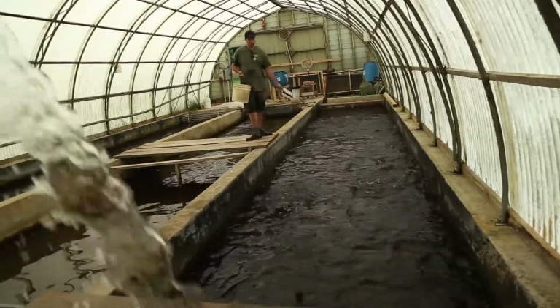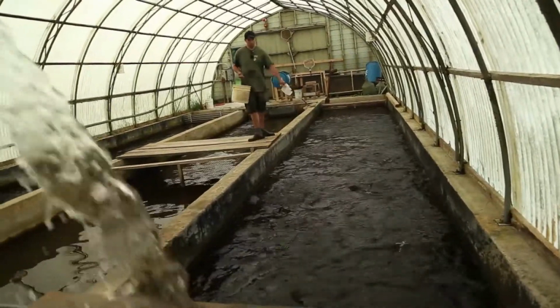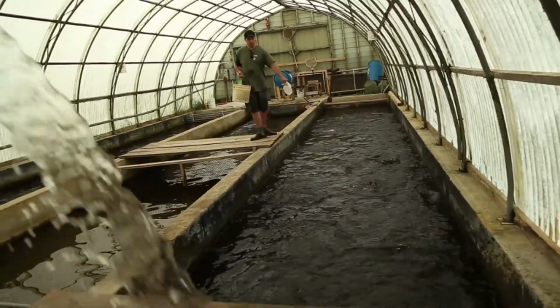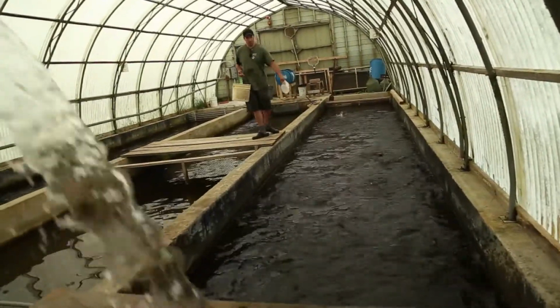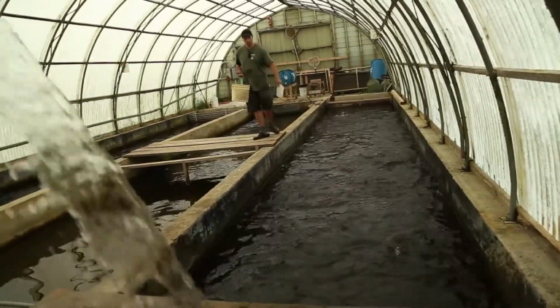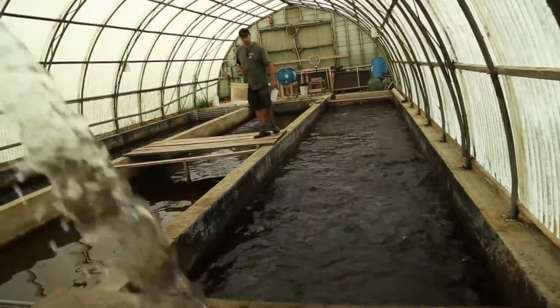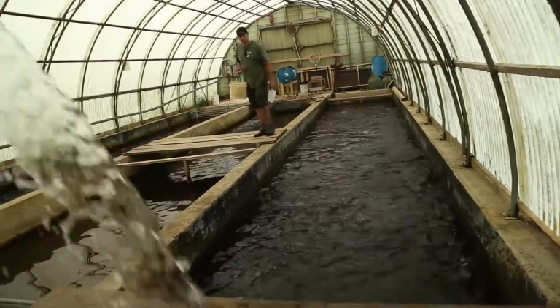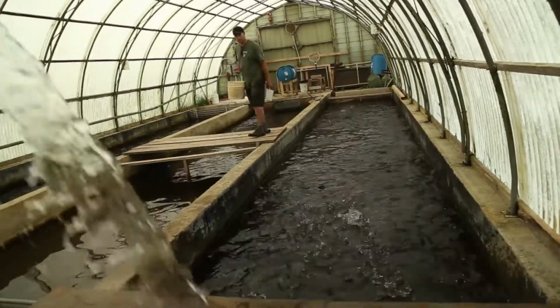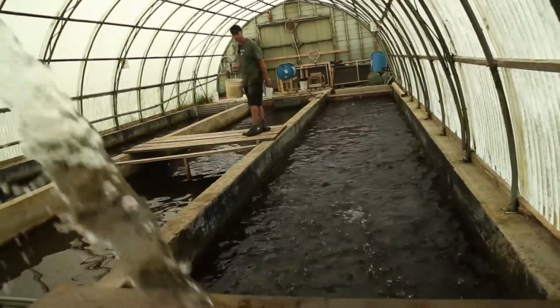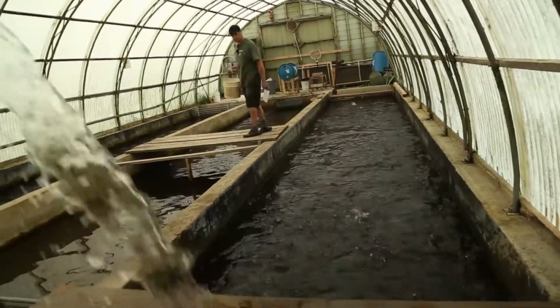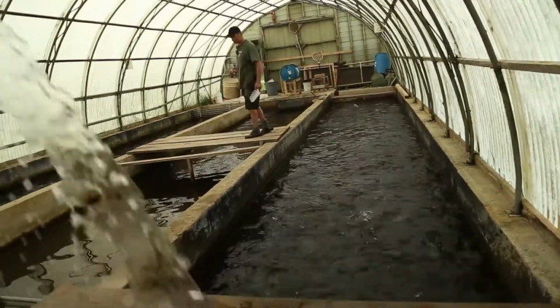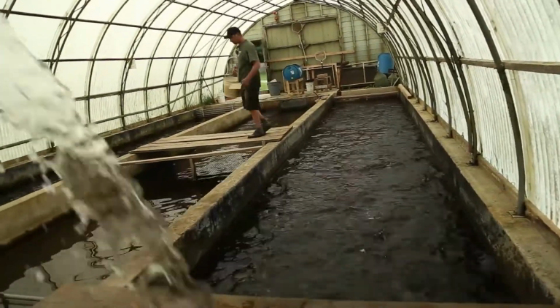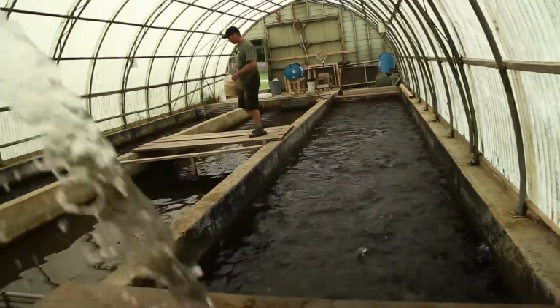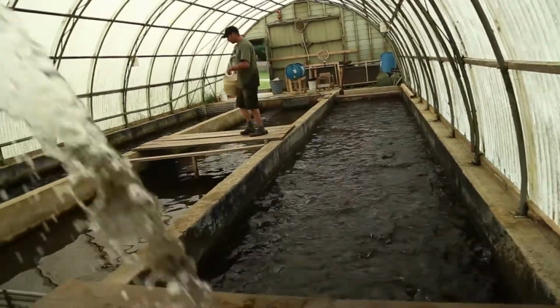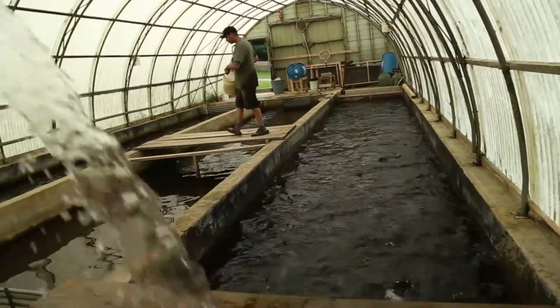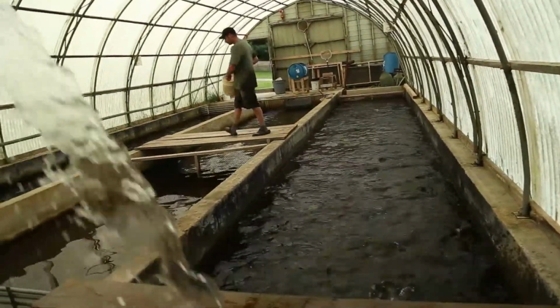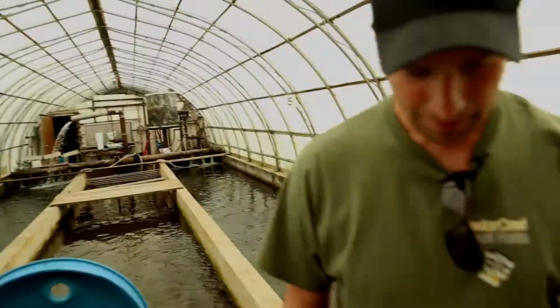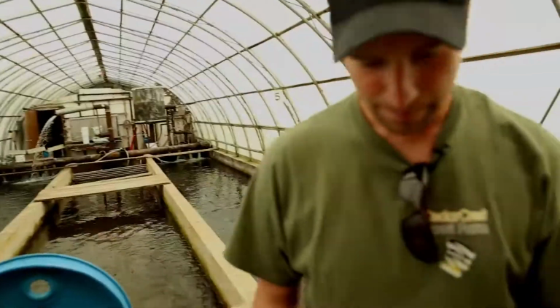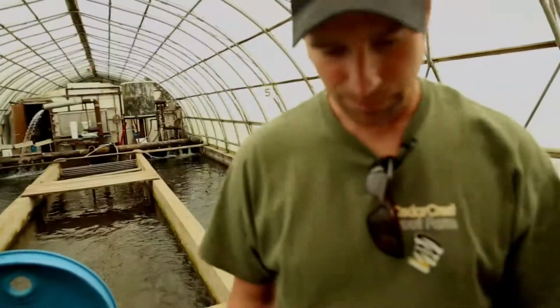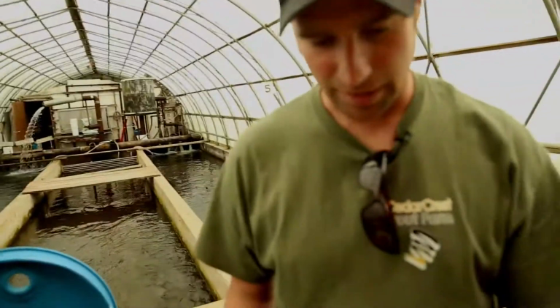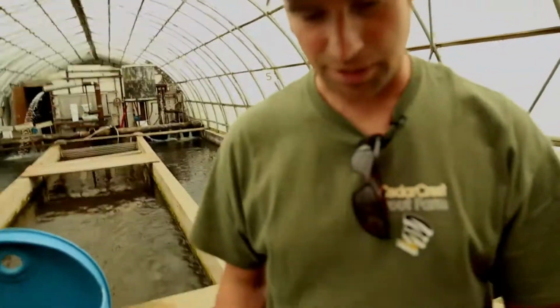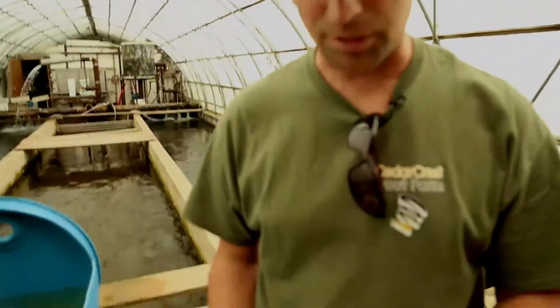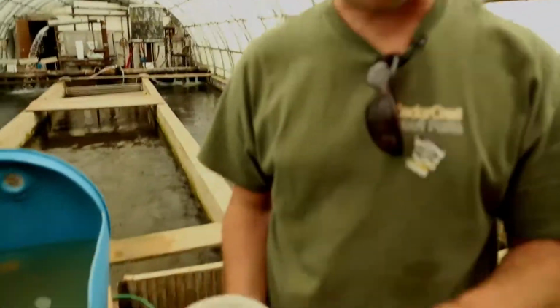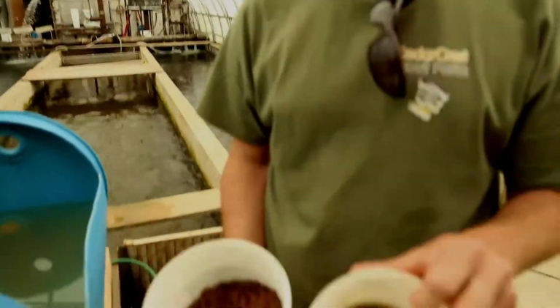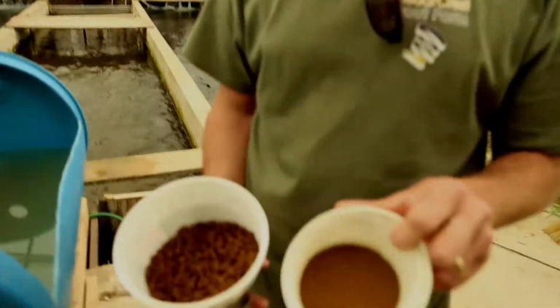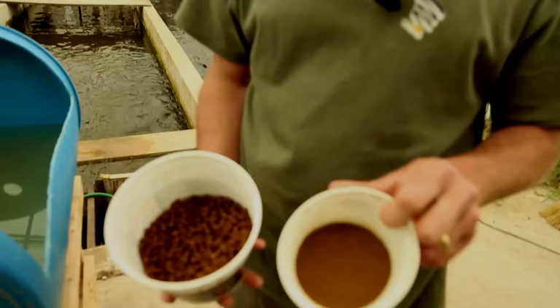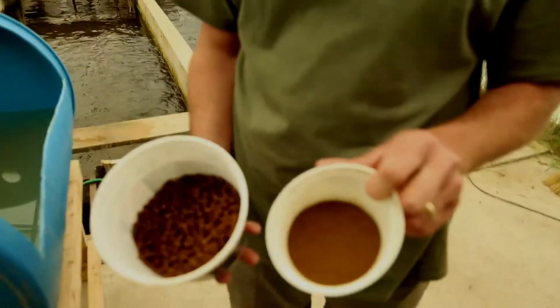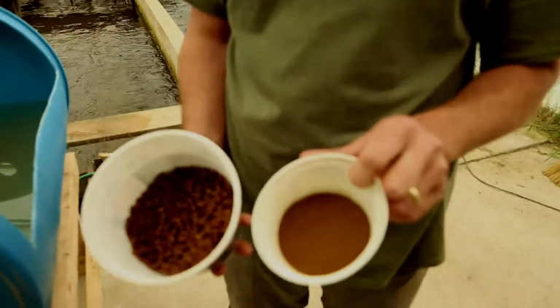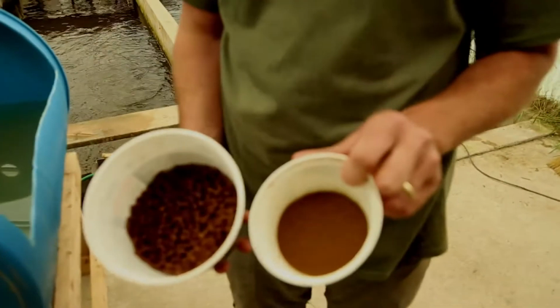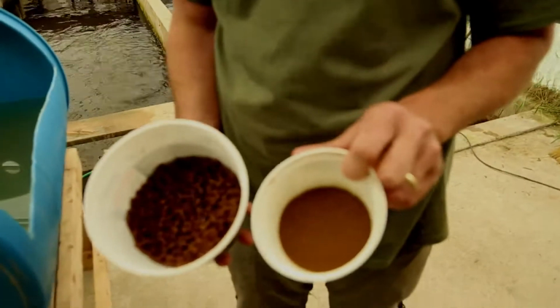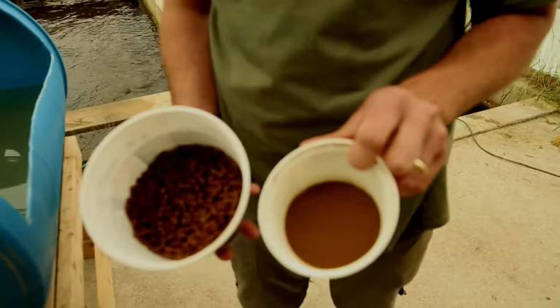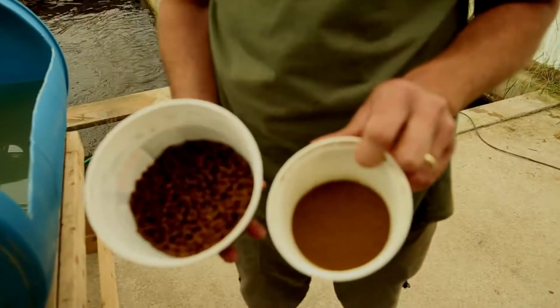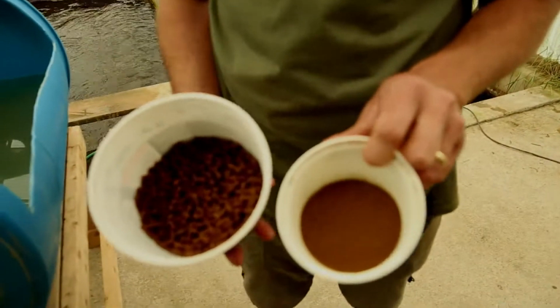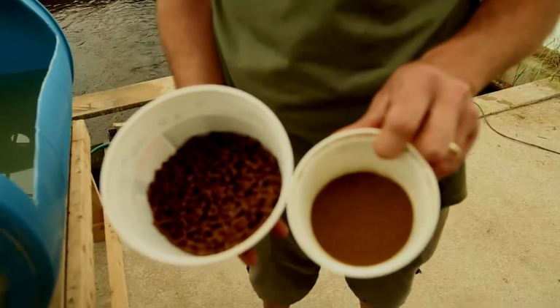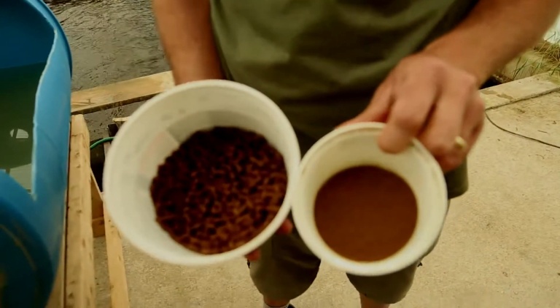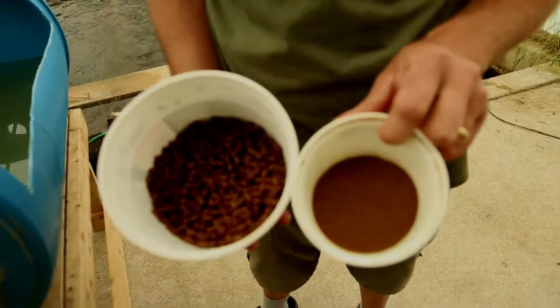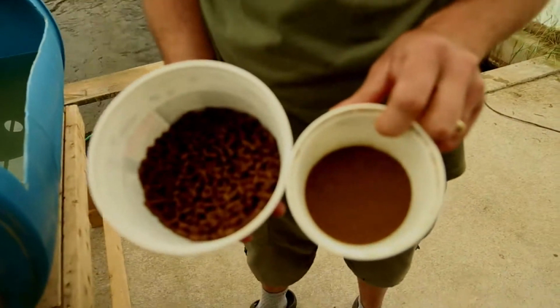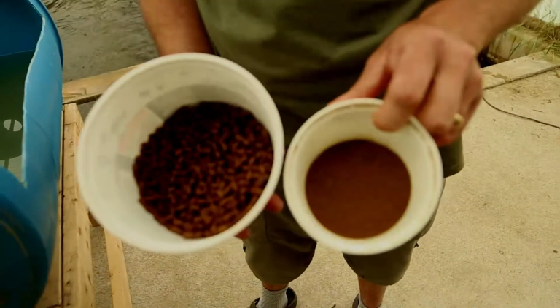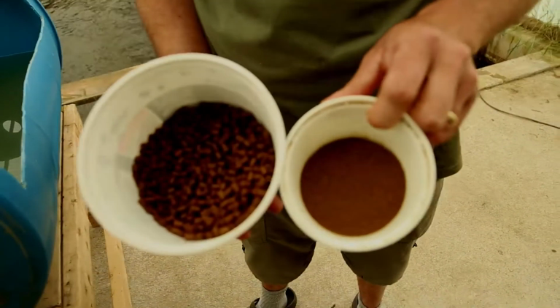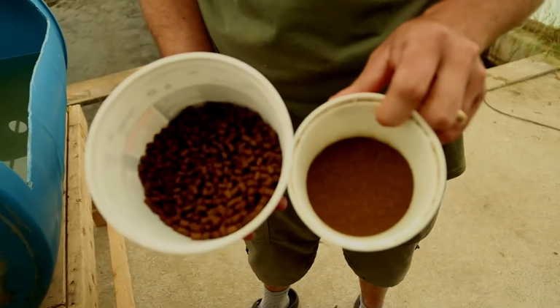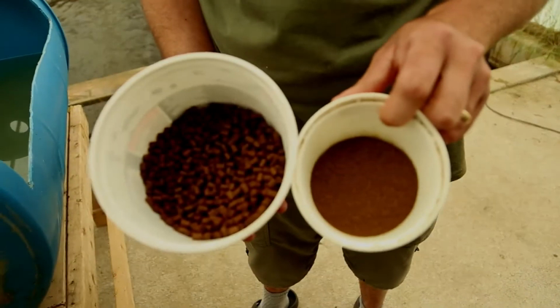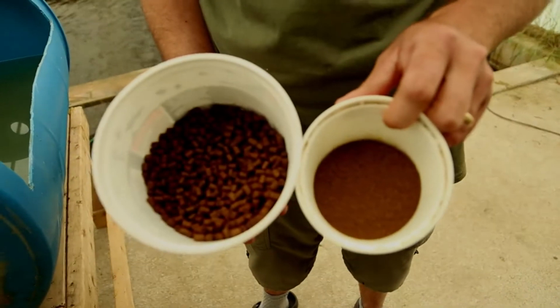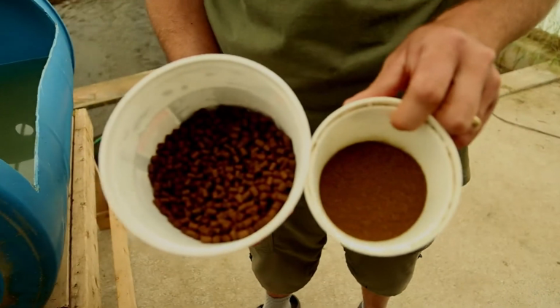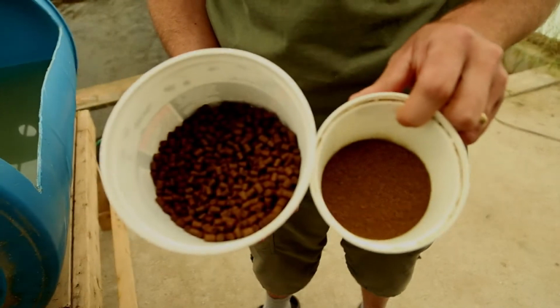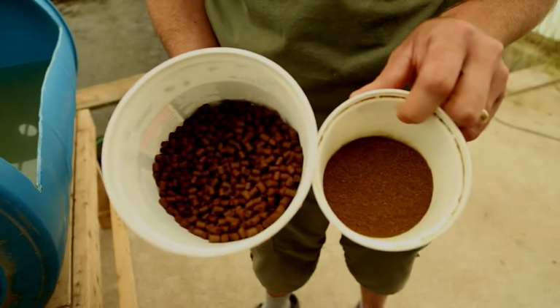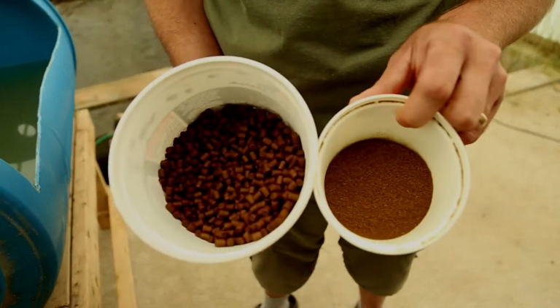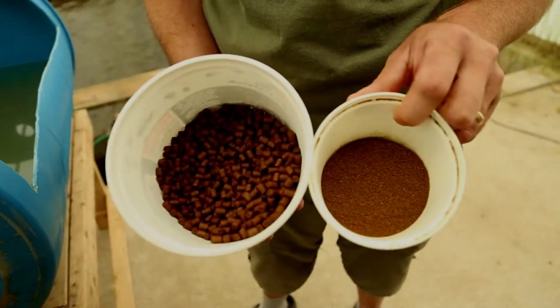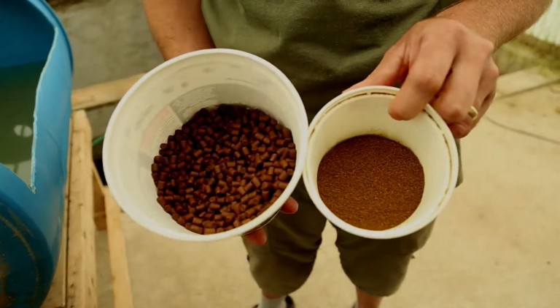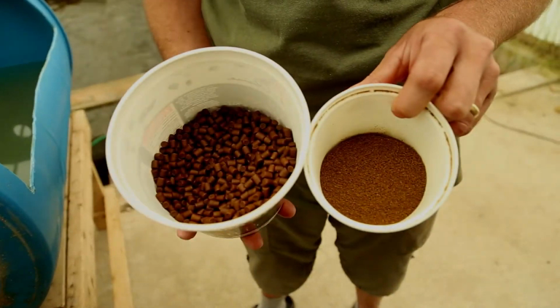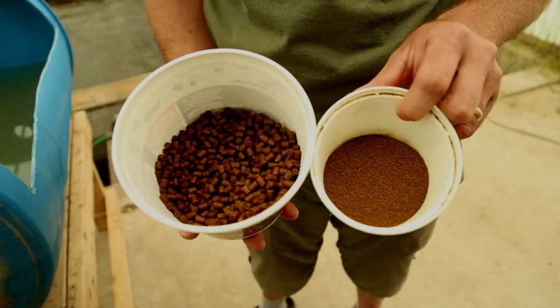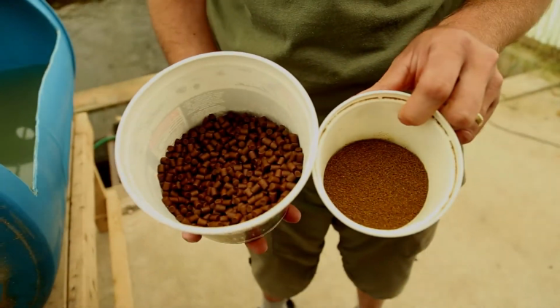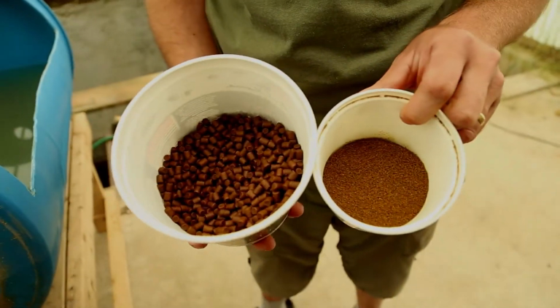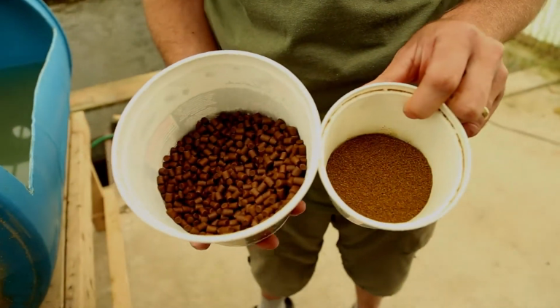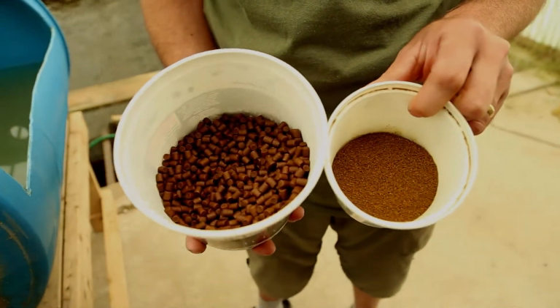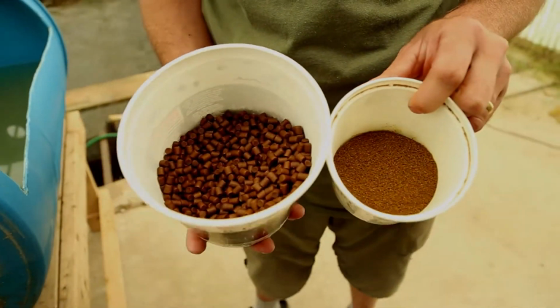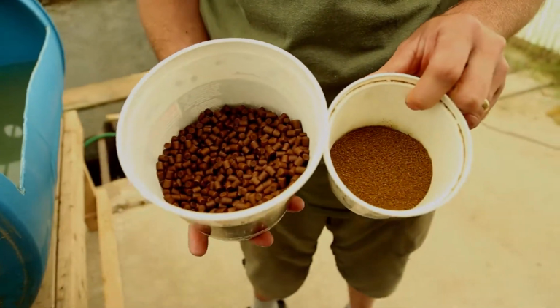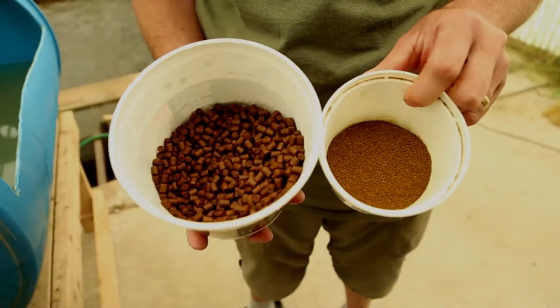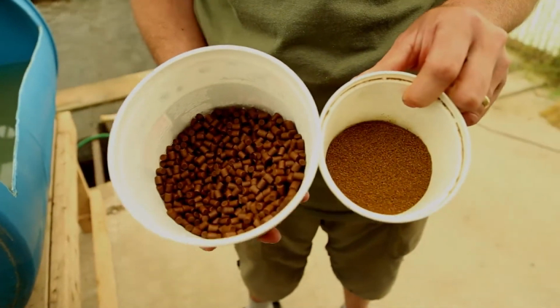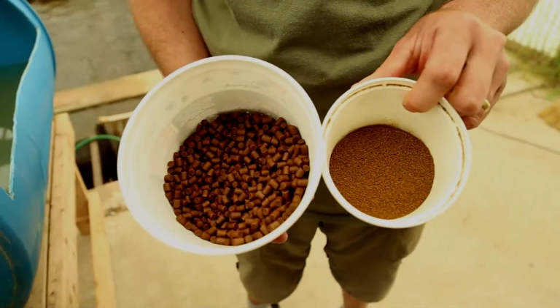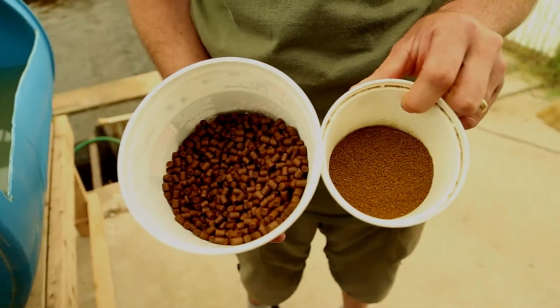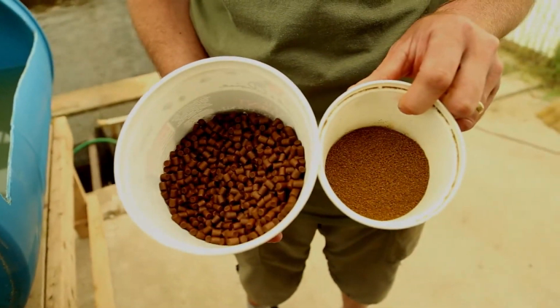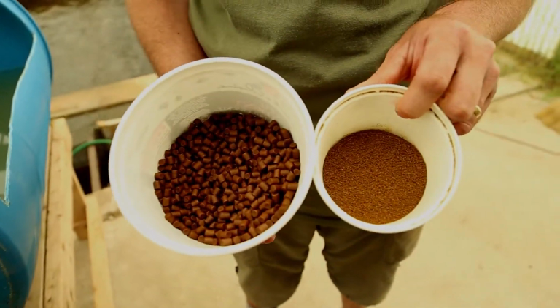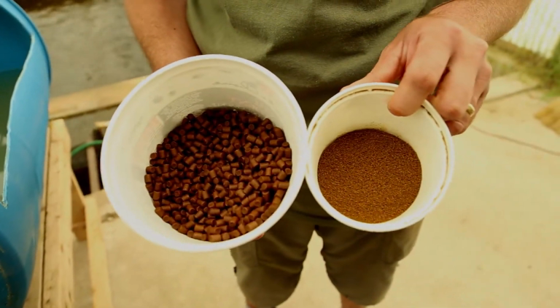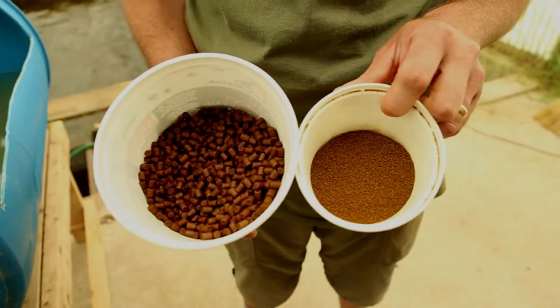Just to show you a size difference, this is basically our starter feed versus our broodstock feed, which is the biggest feed that we use at this facility.